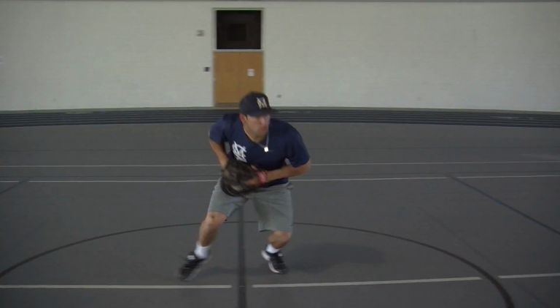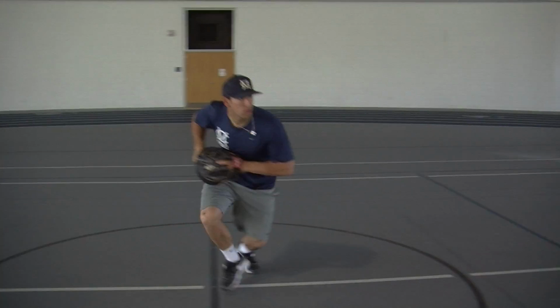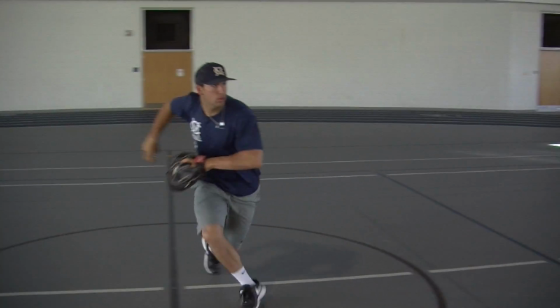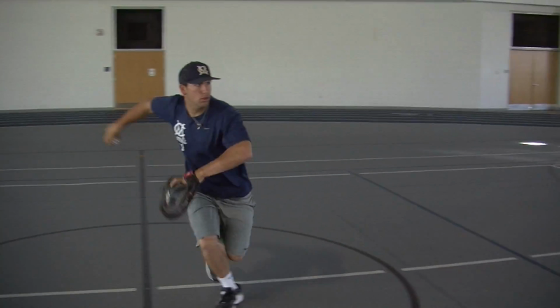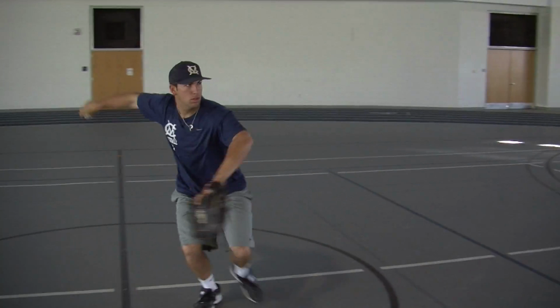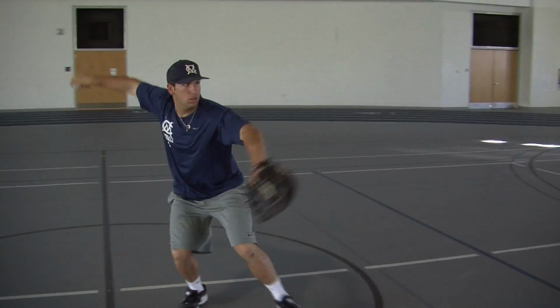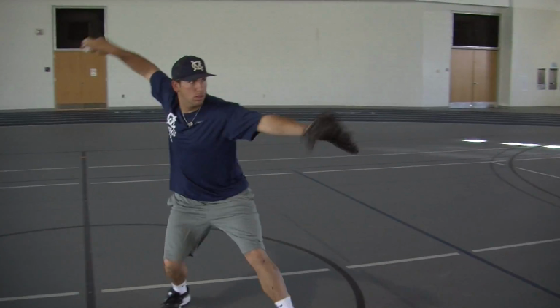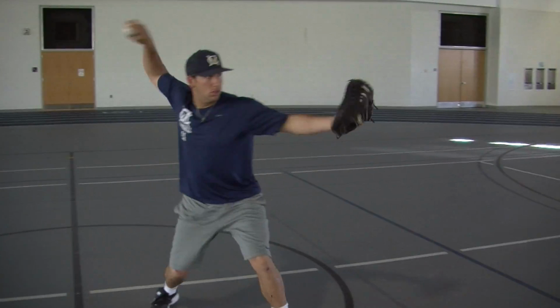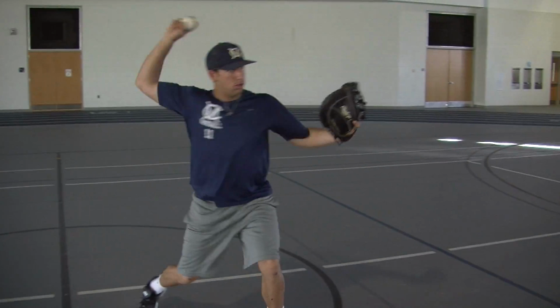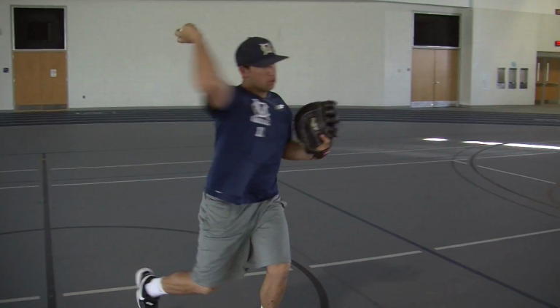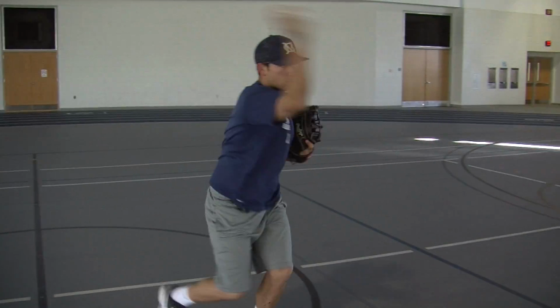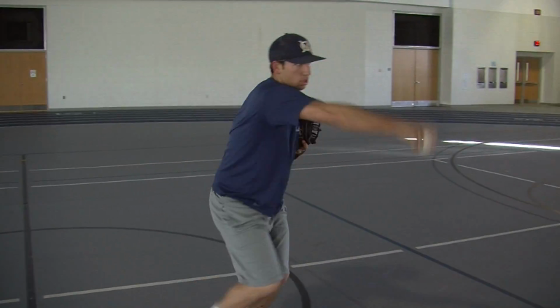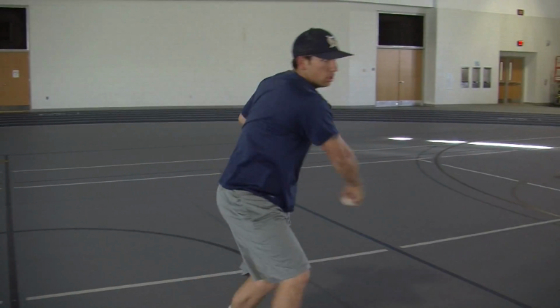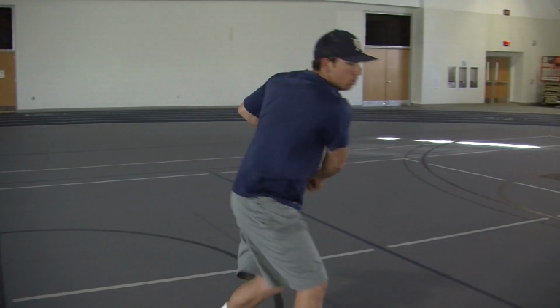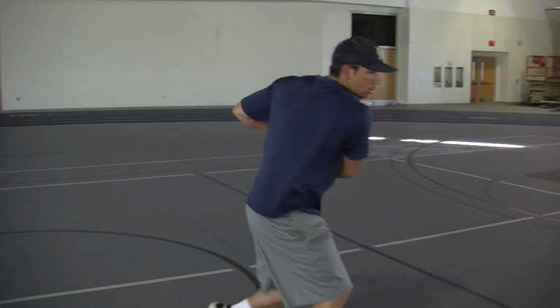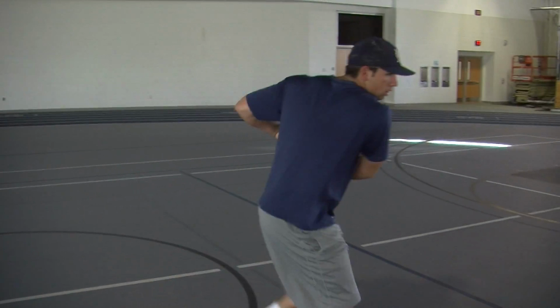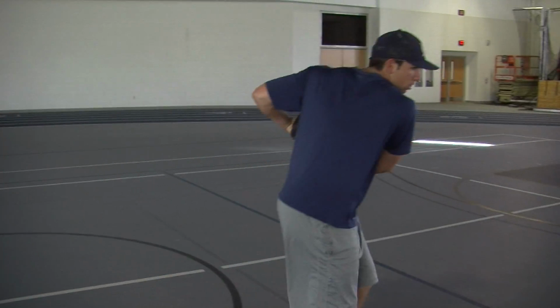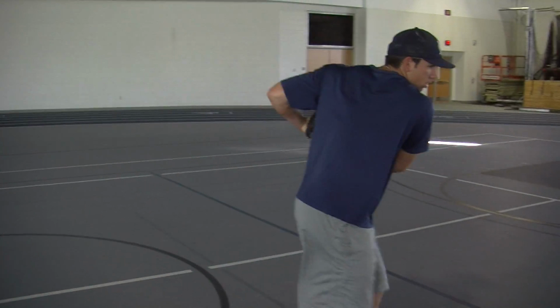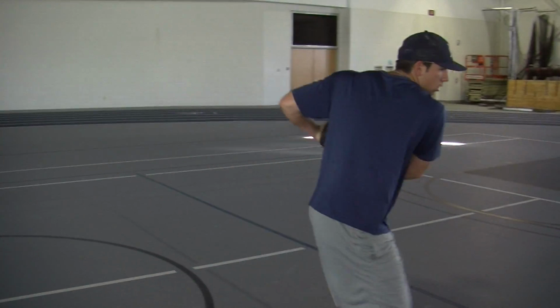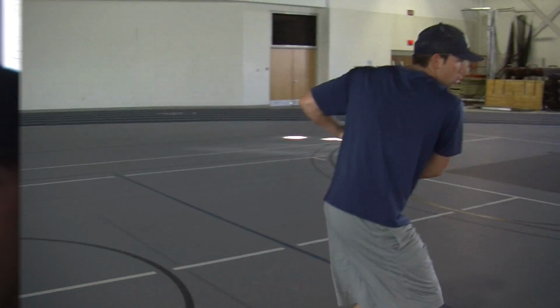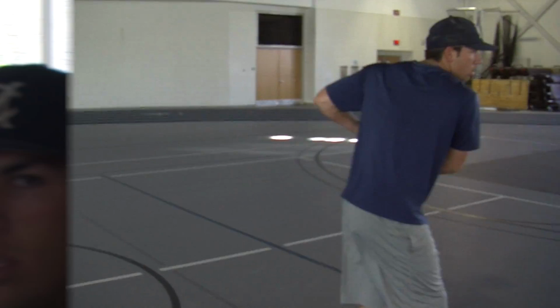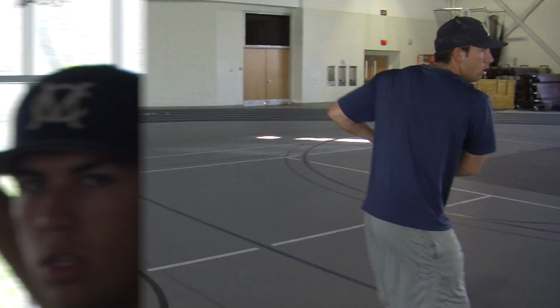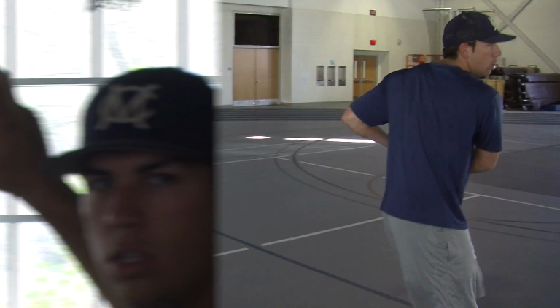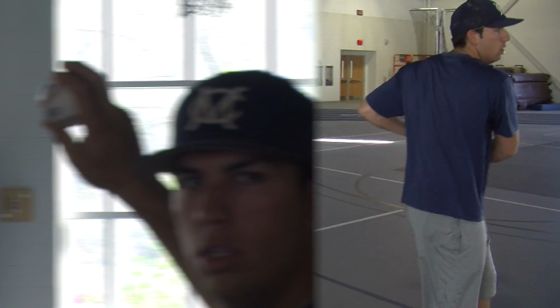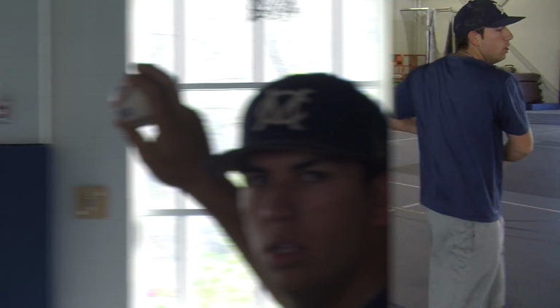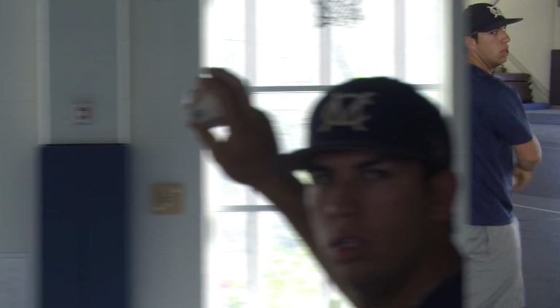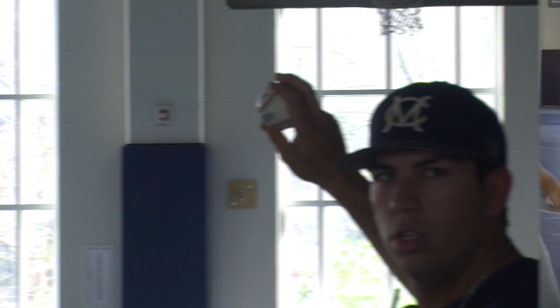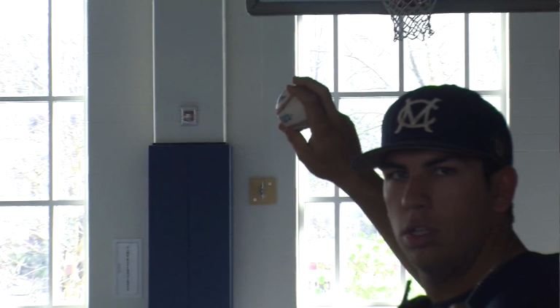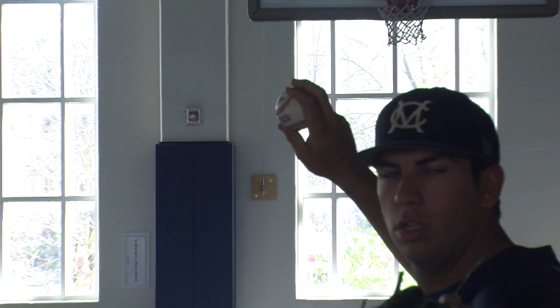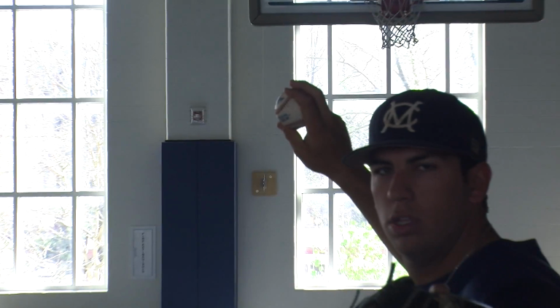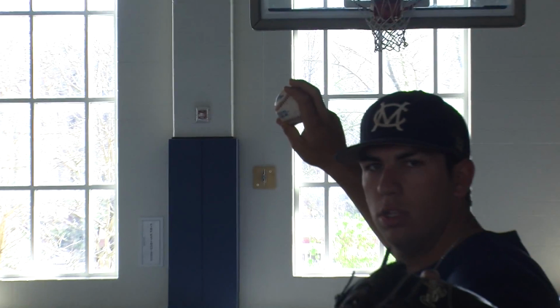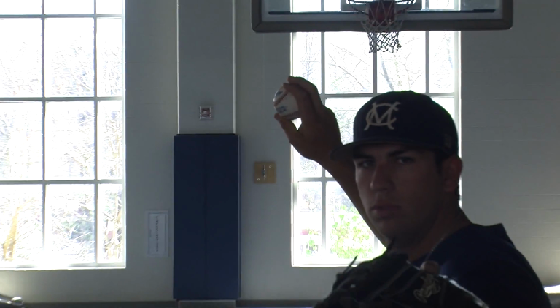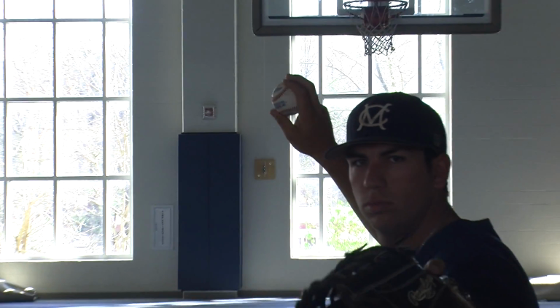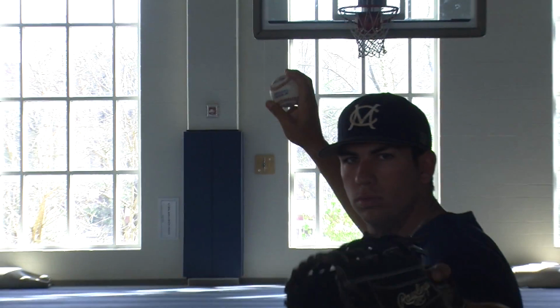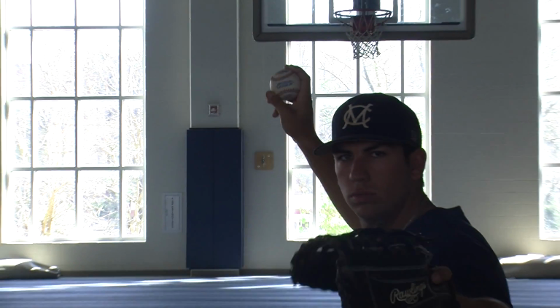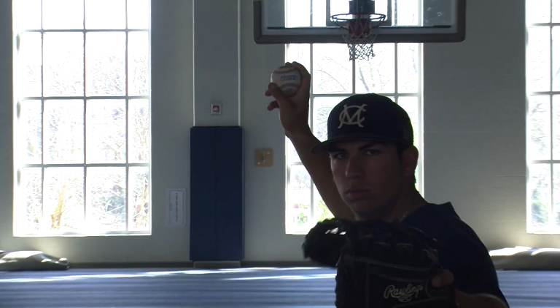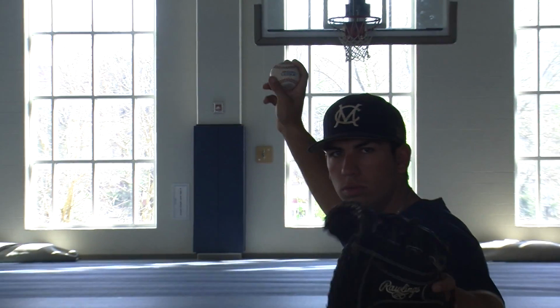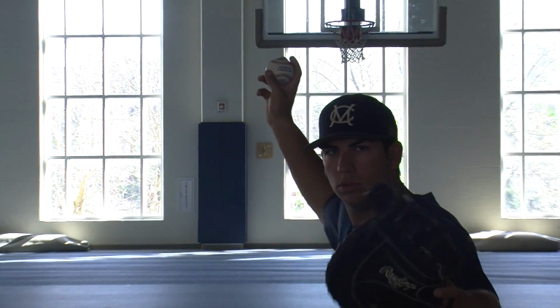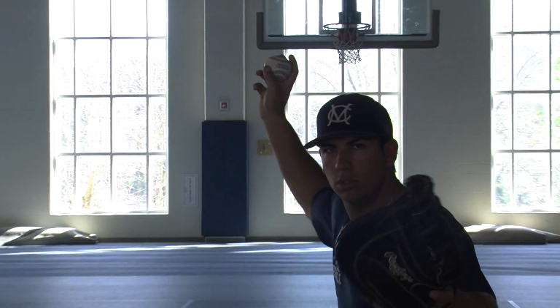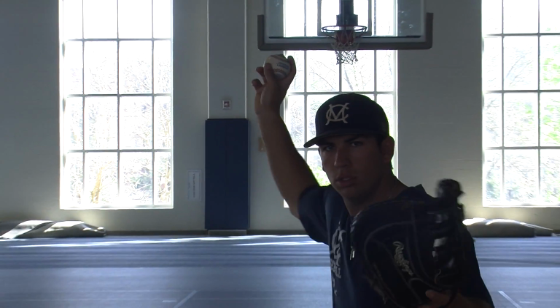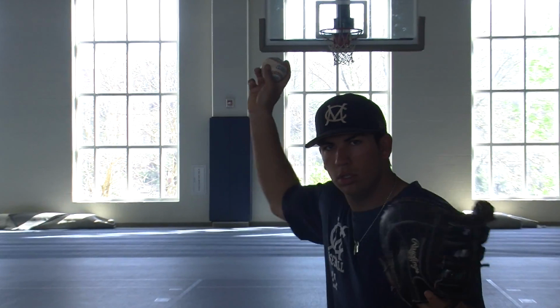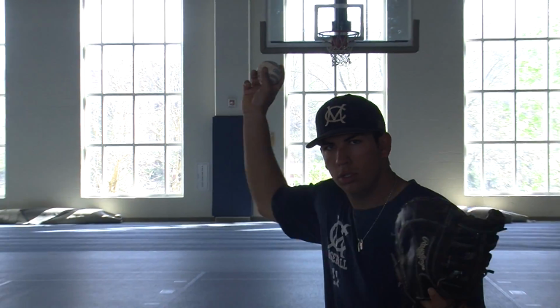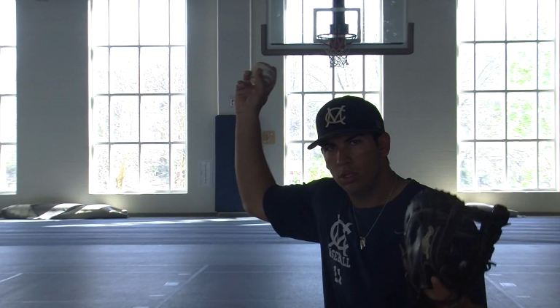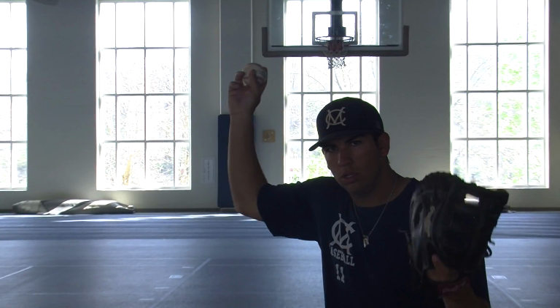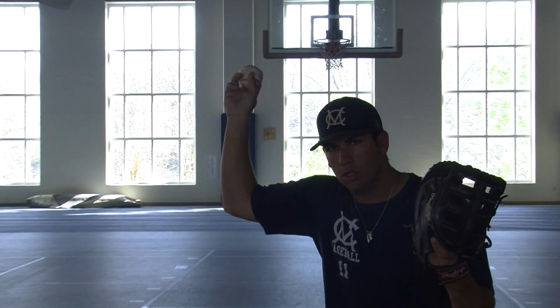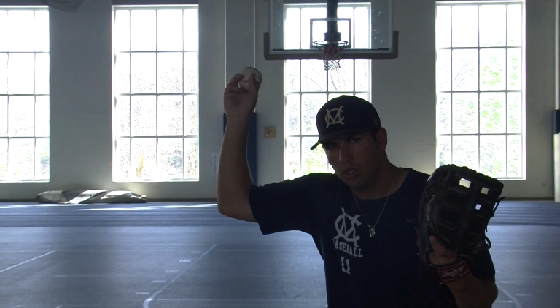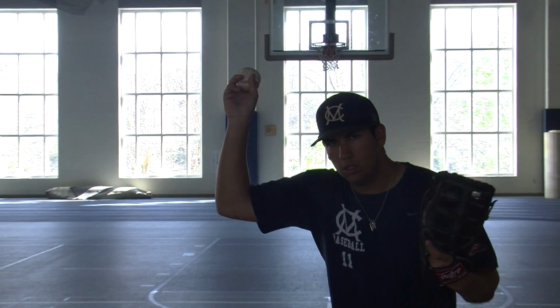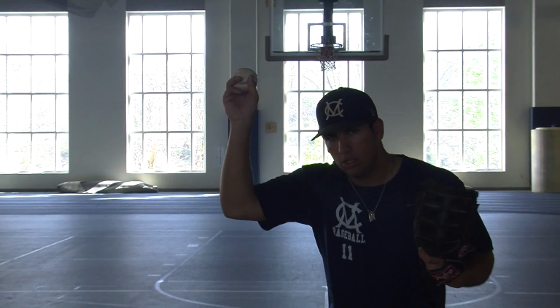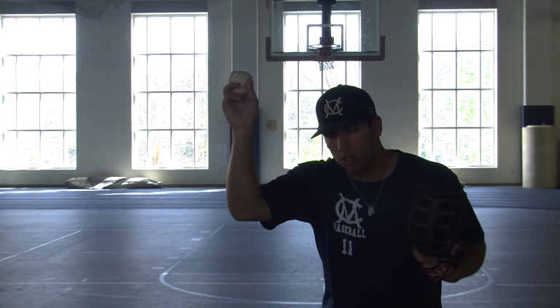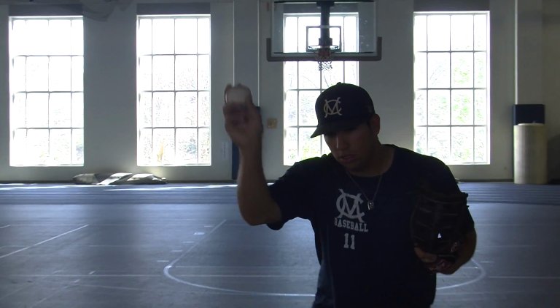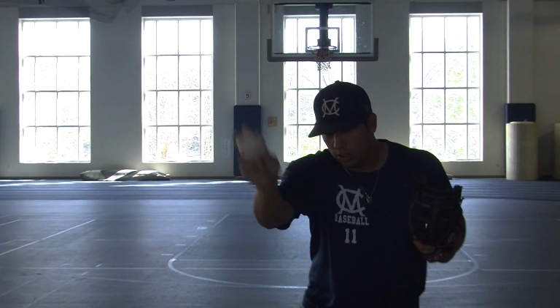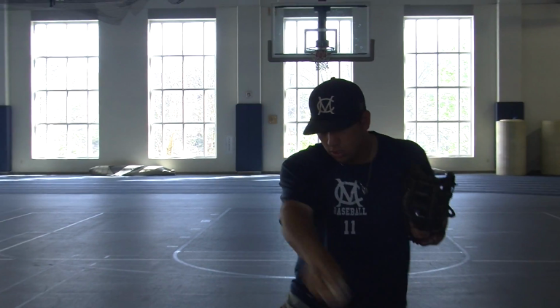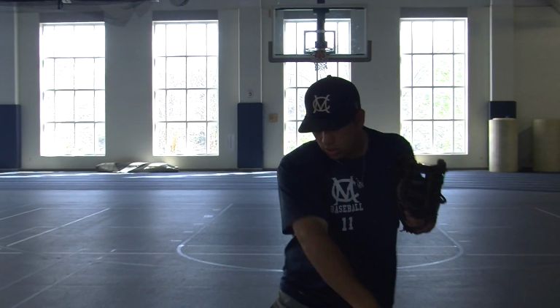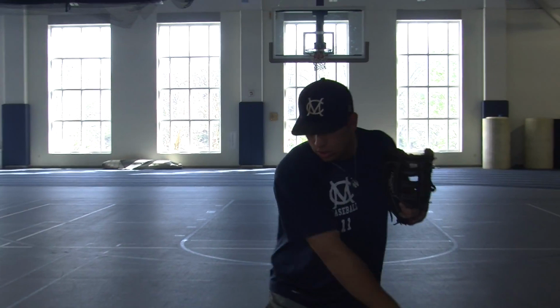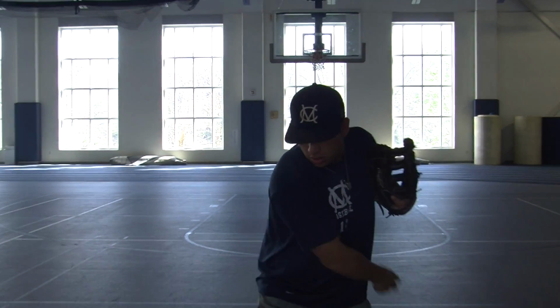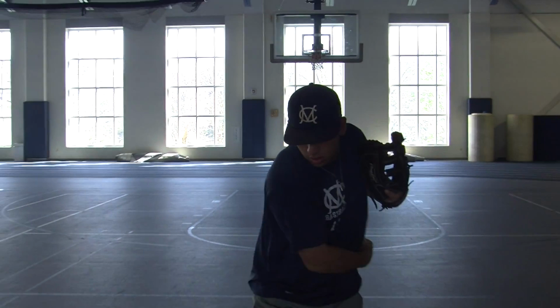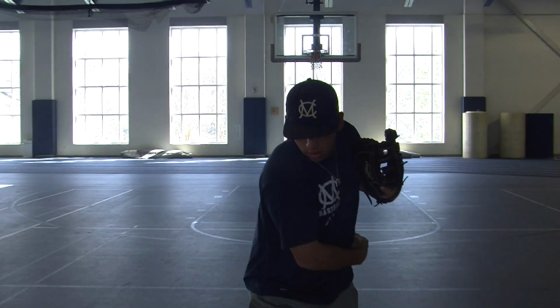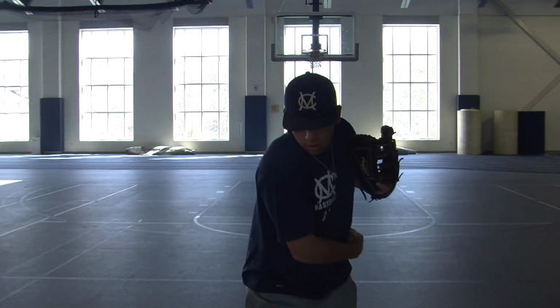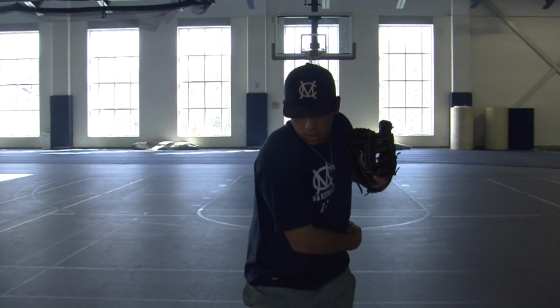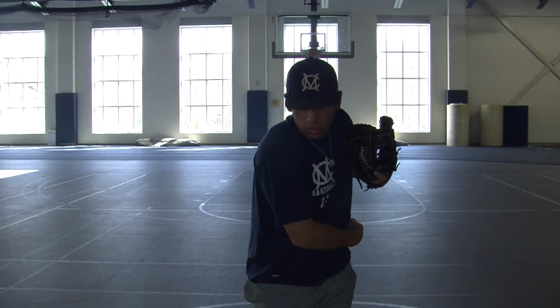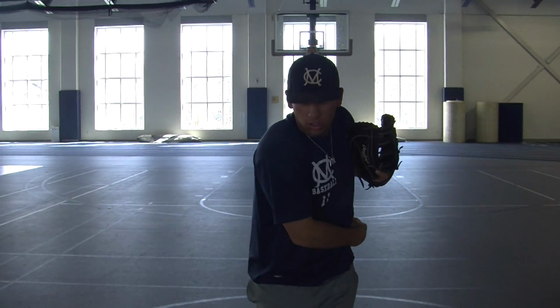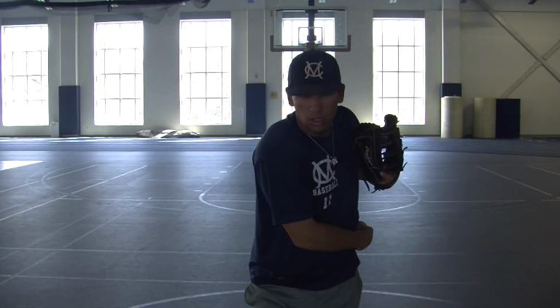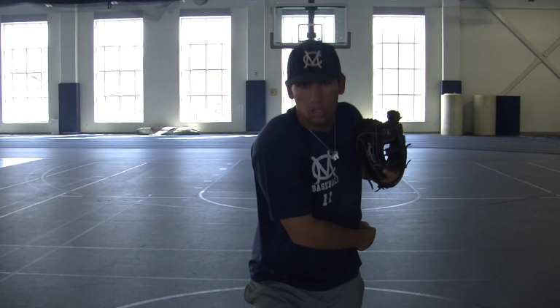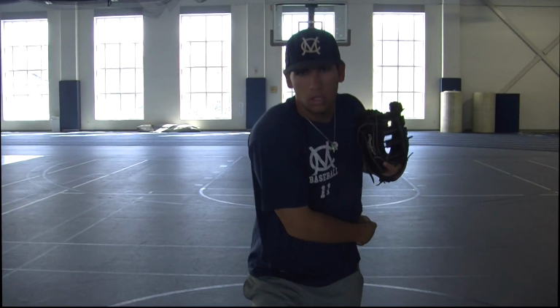Here's what it looks like in real time. And from a straight on view, as you can see, the follow through keeps his head up, looking at the target.